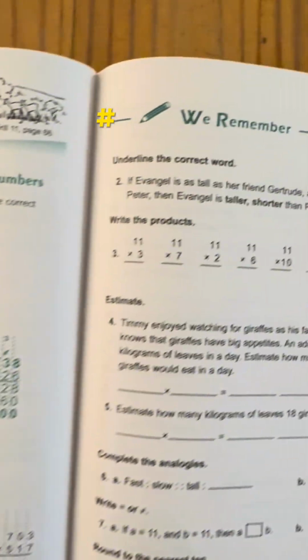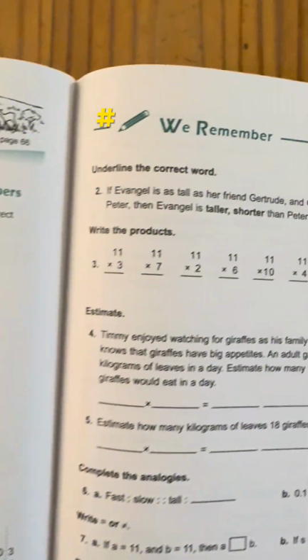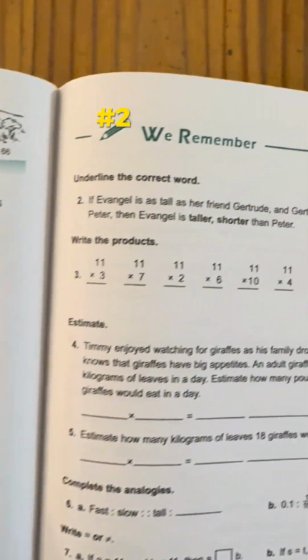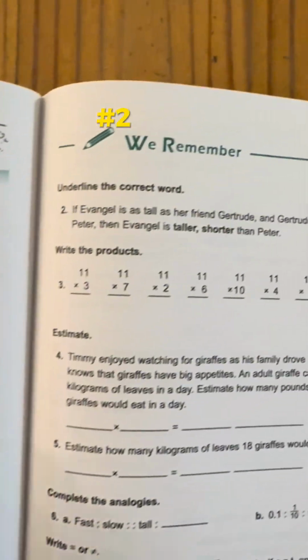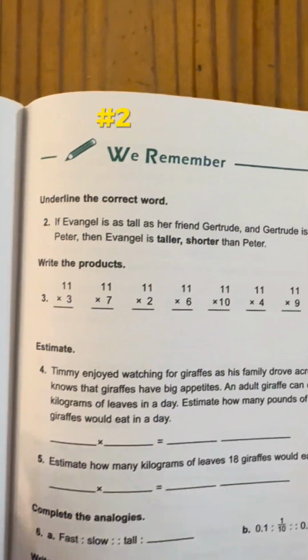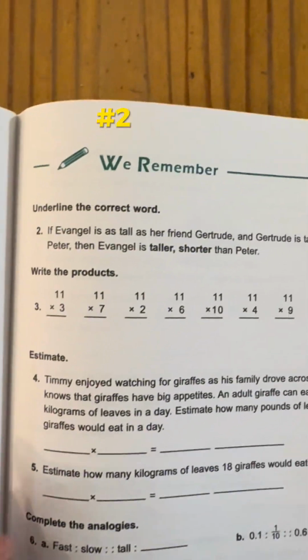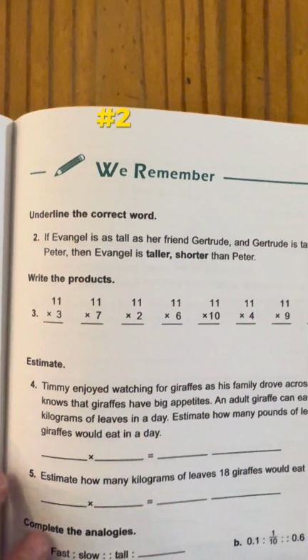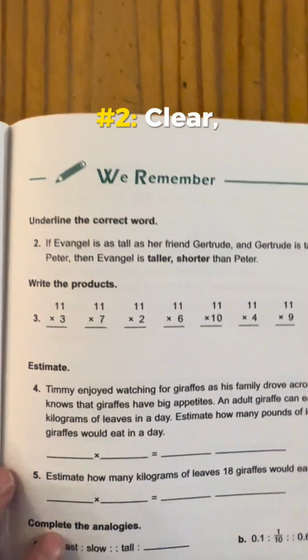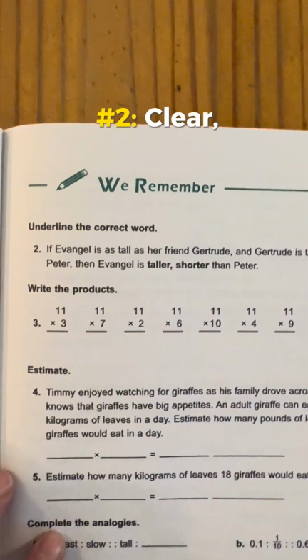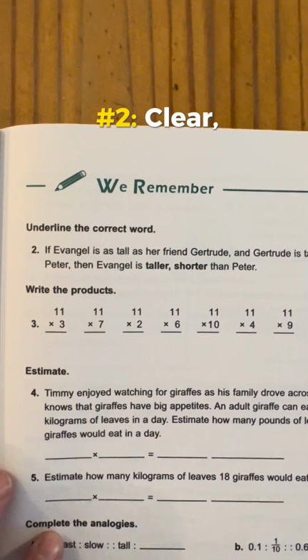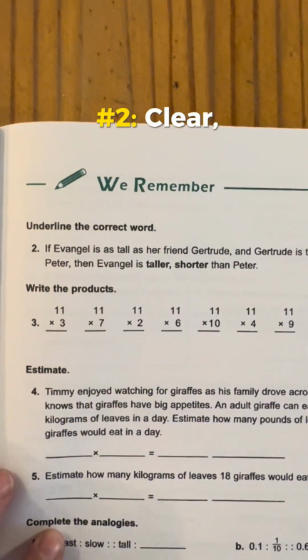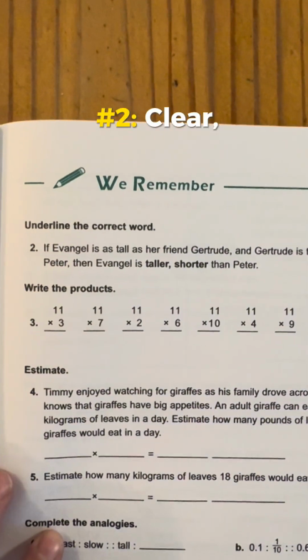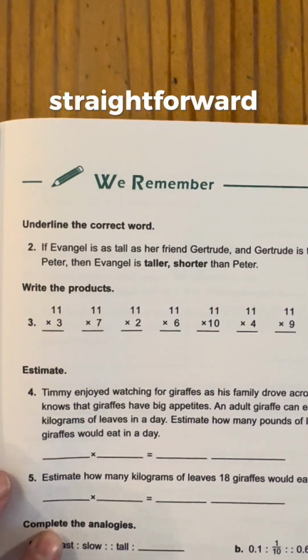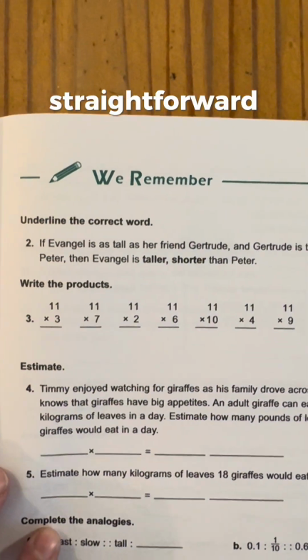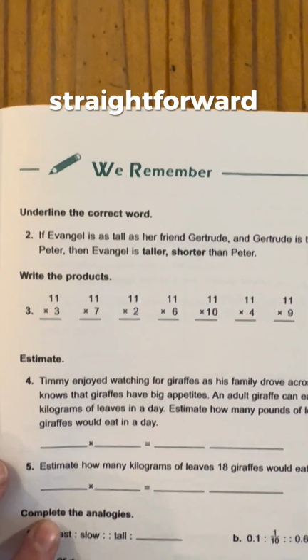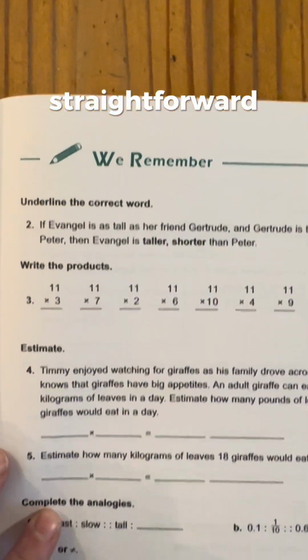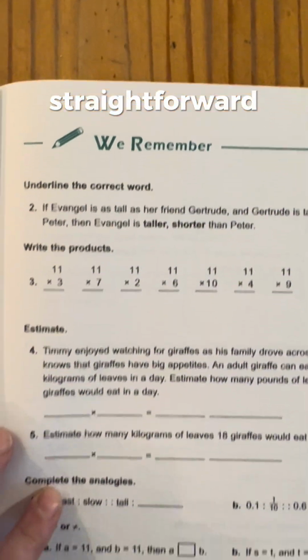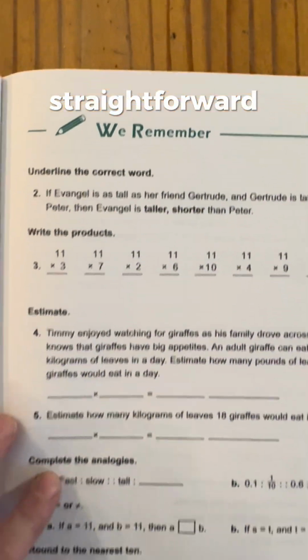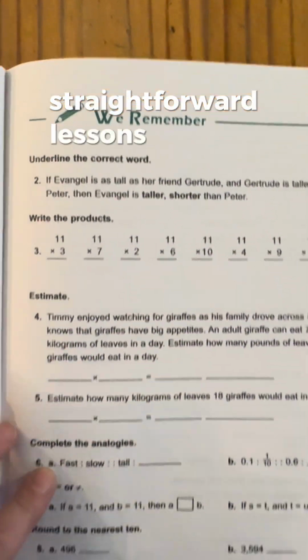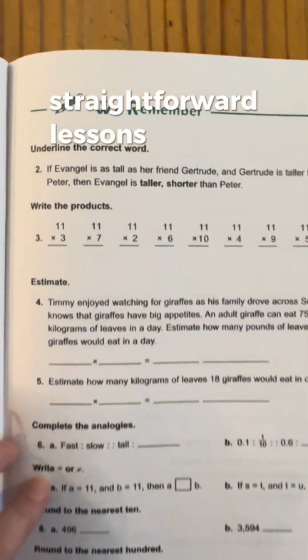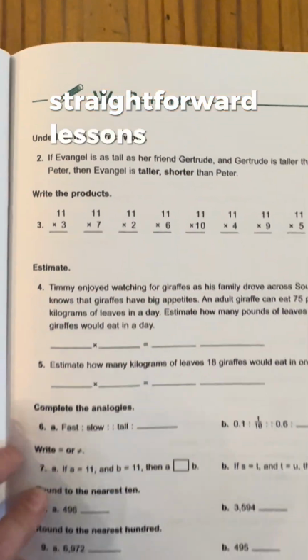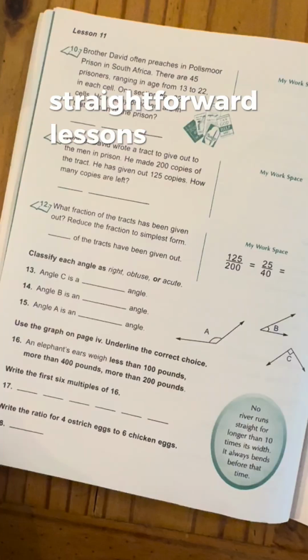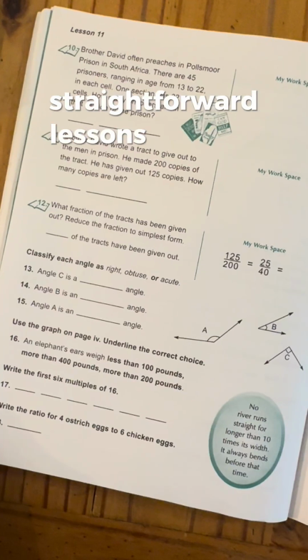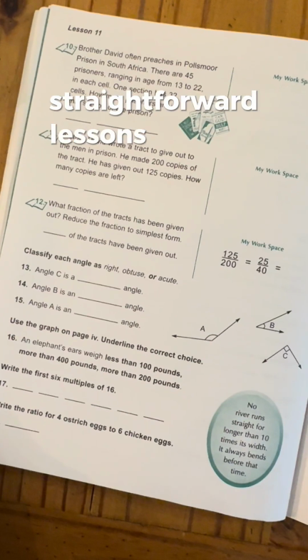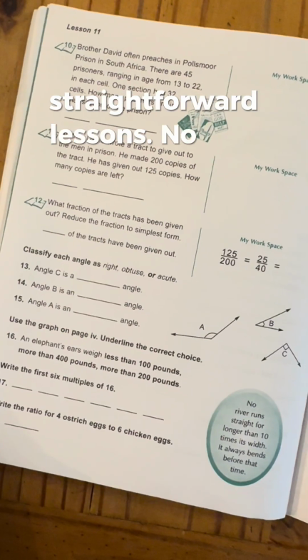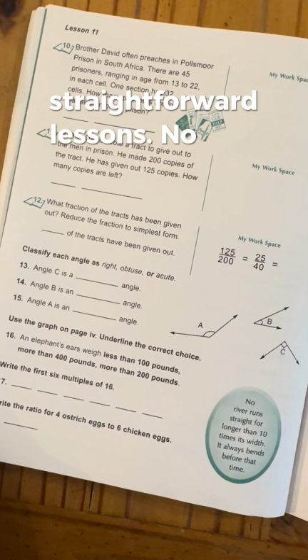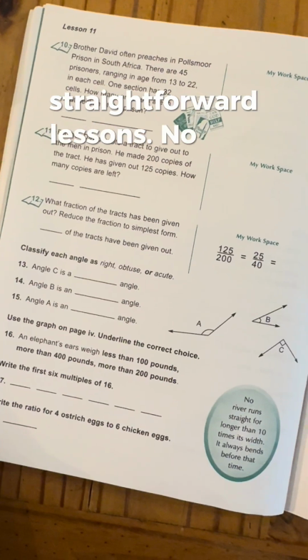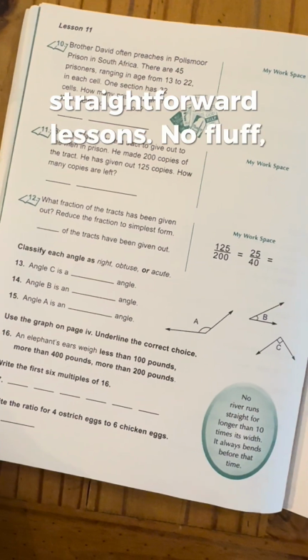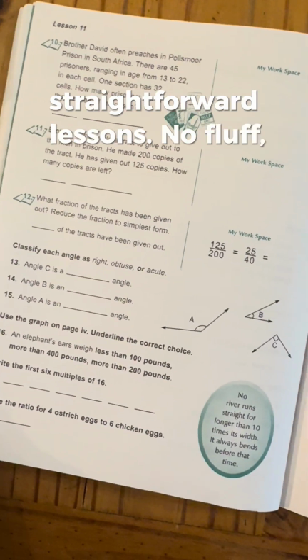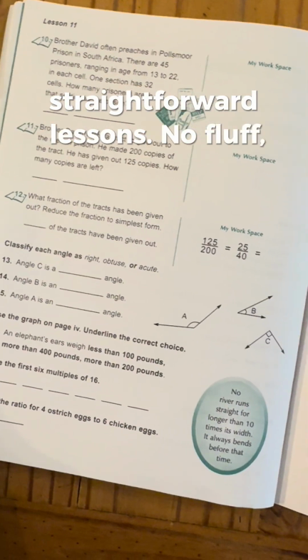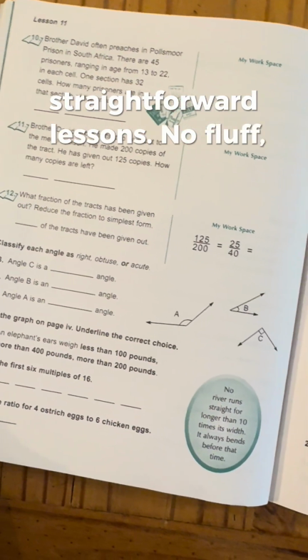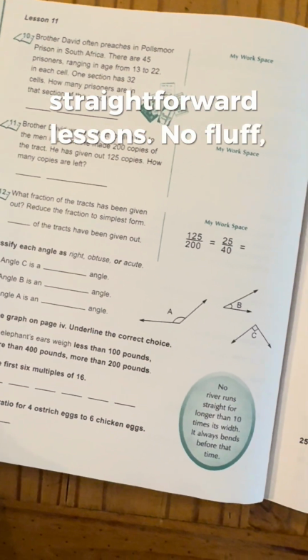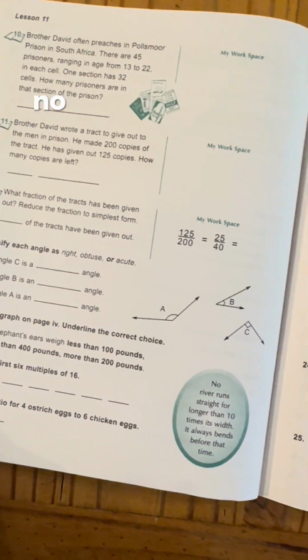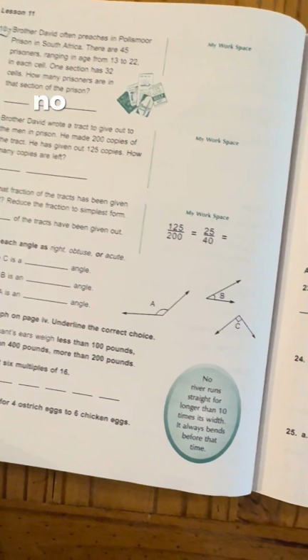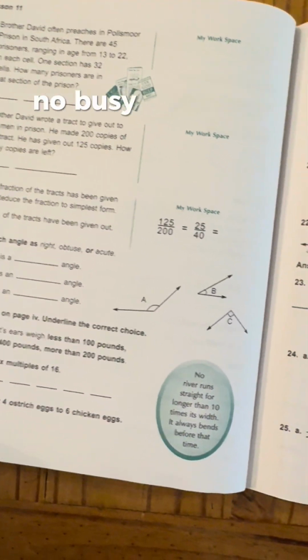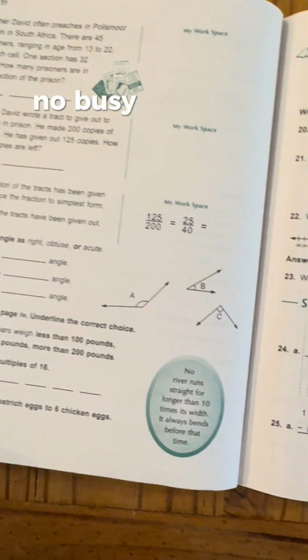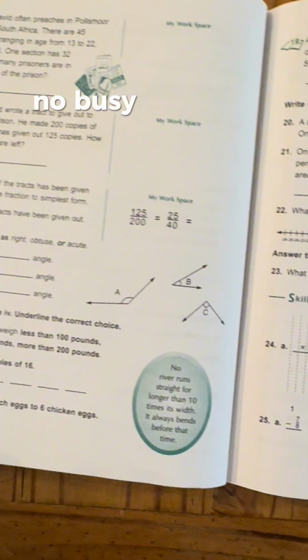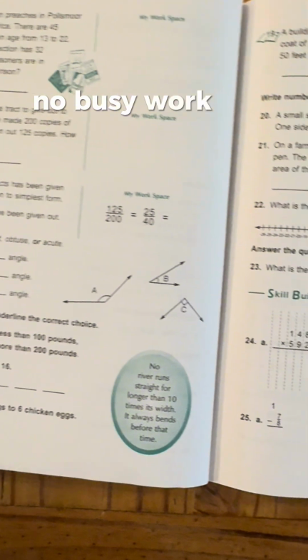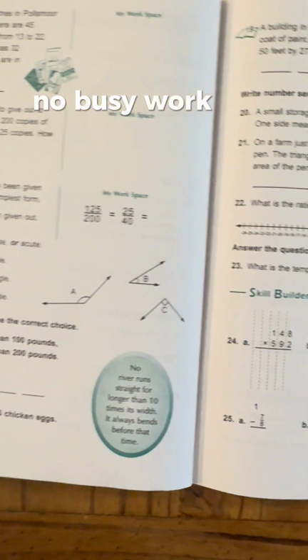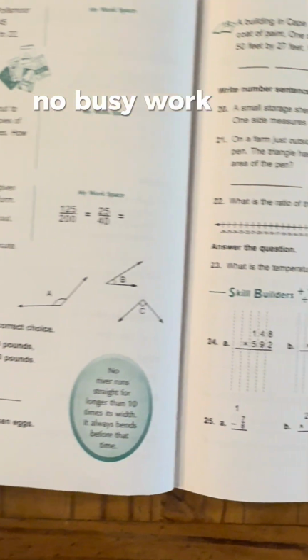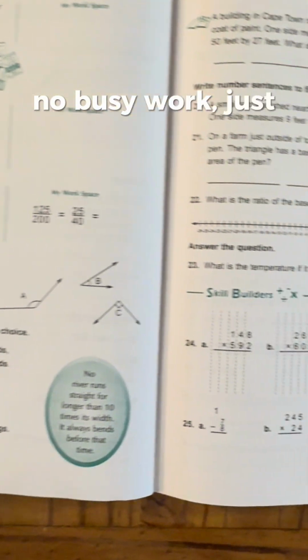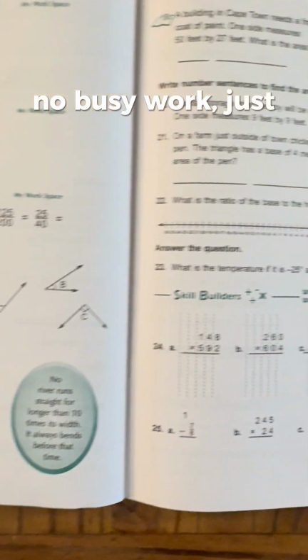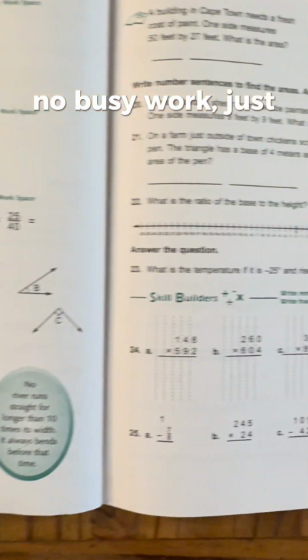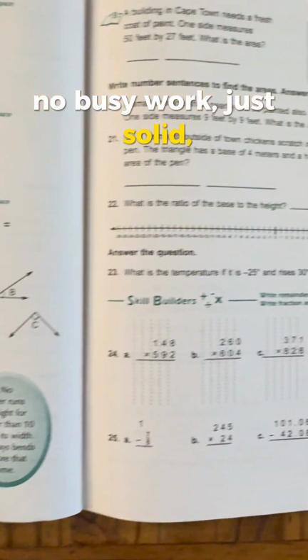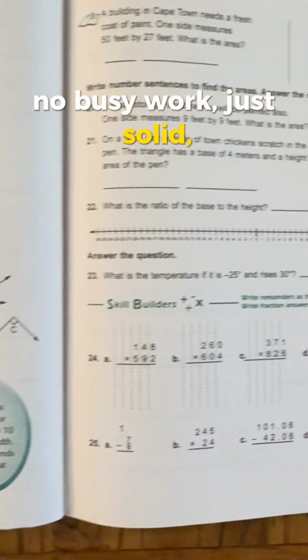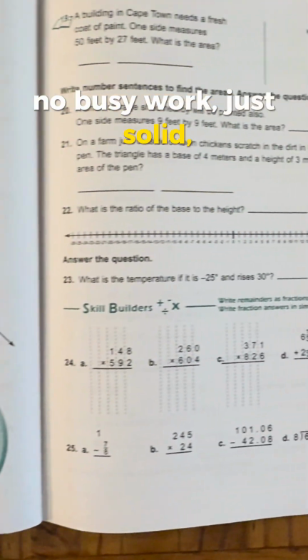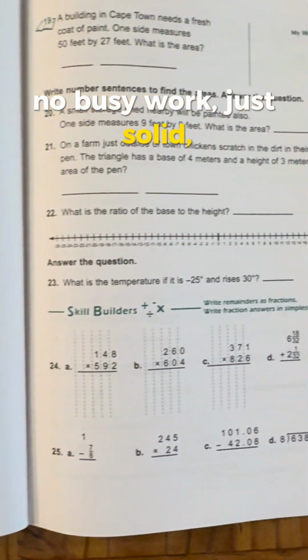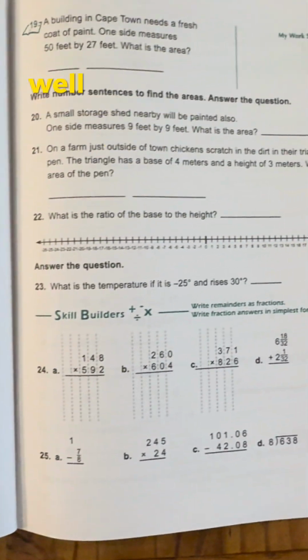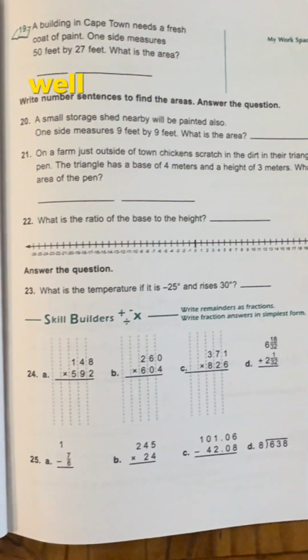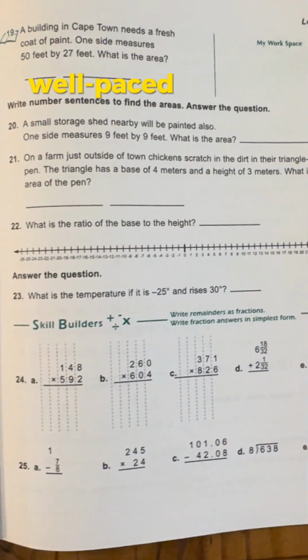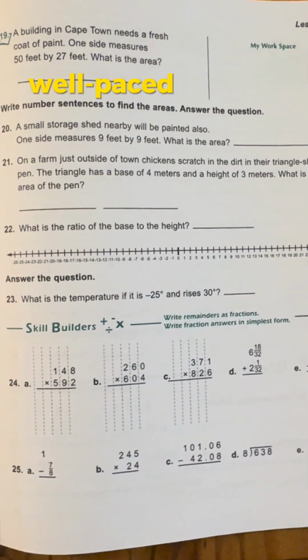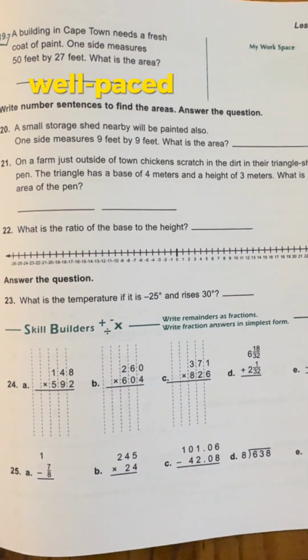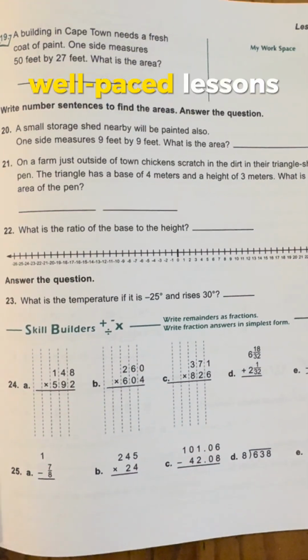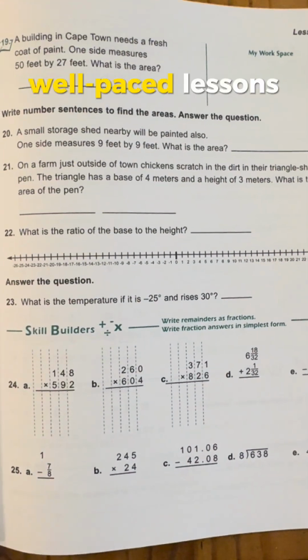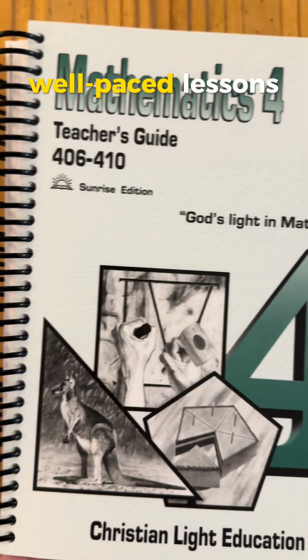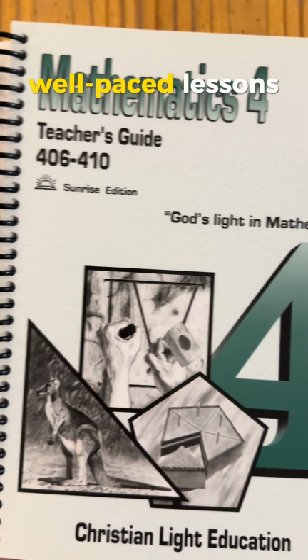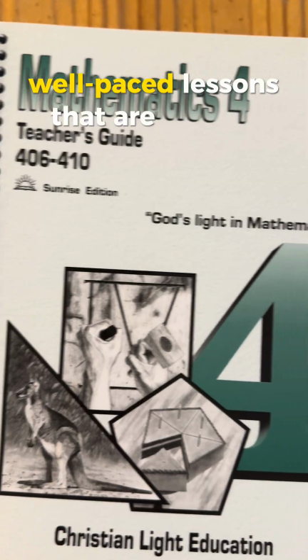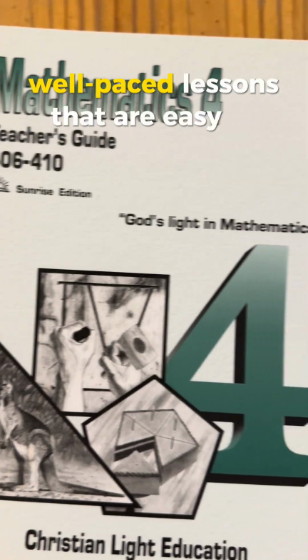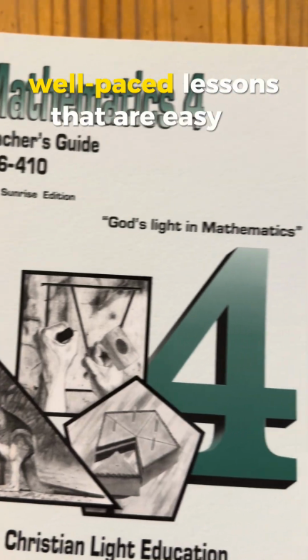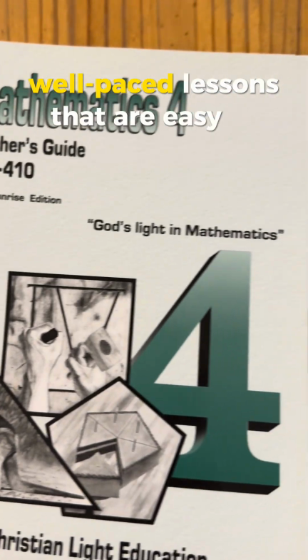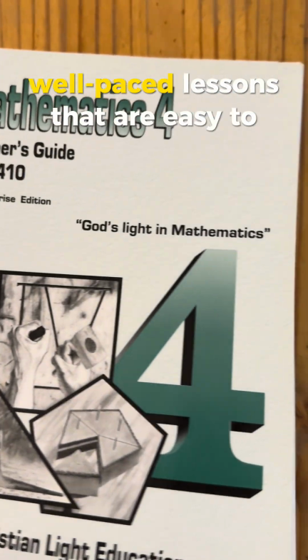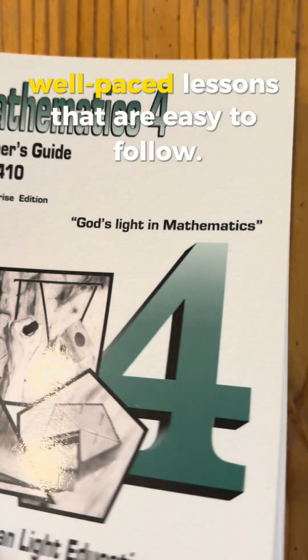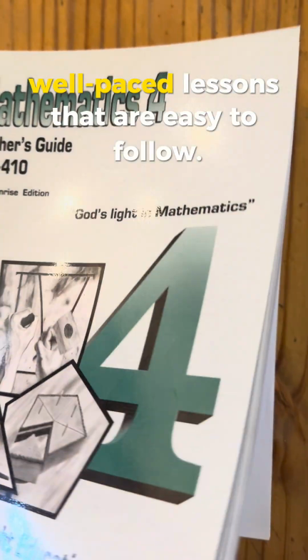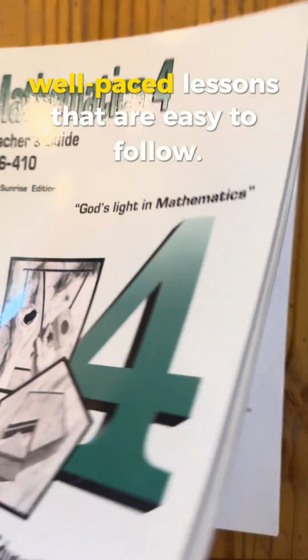Number two: clear, straightforward lessons. No fluff, no busywork — just solid, well-paced lessons that are easy to follow.